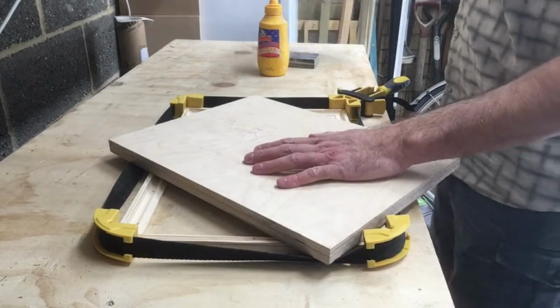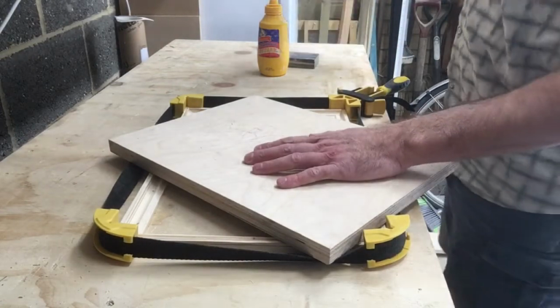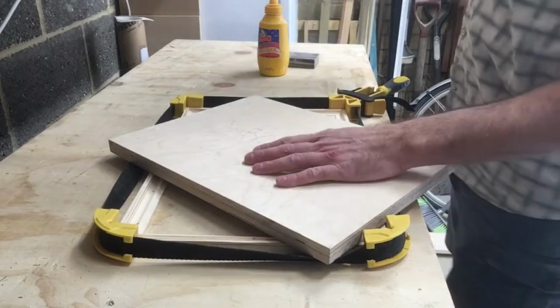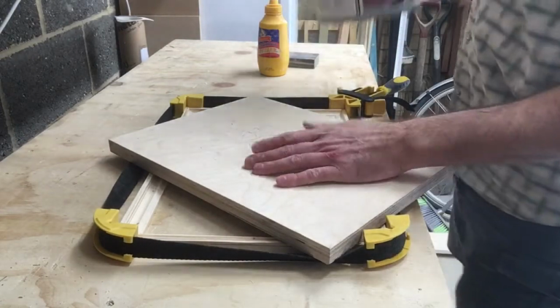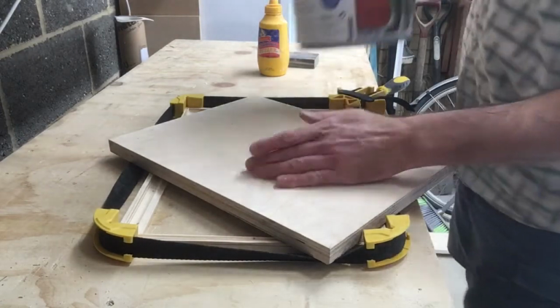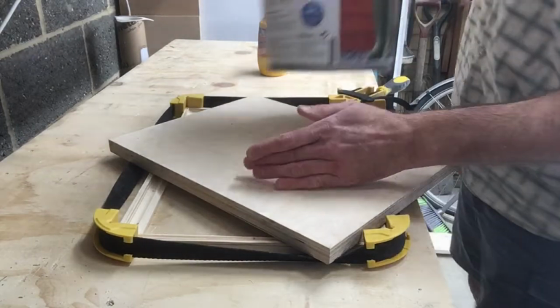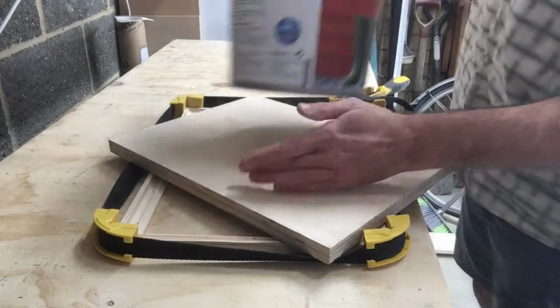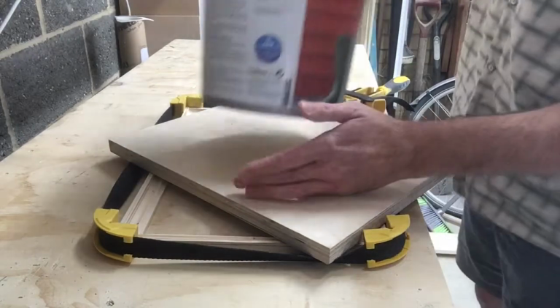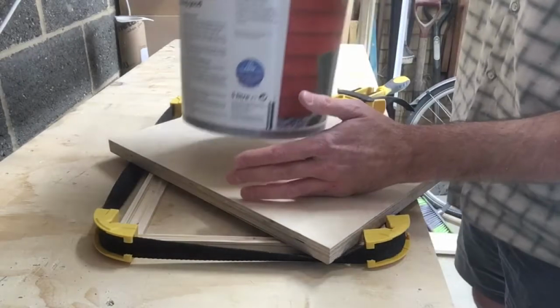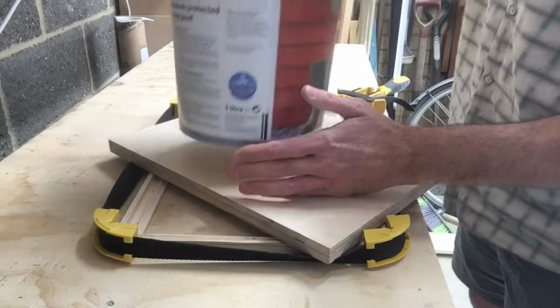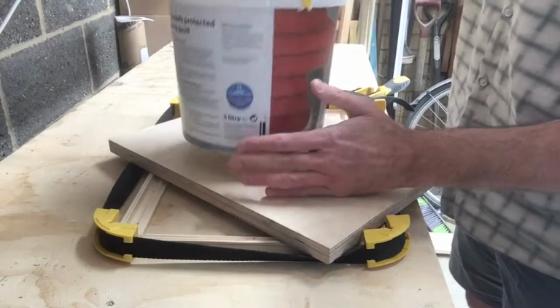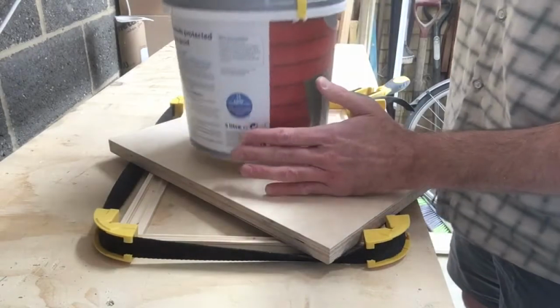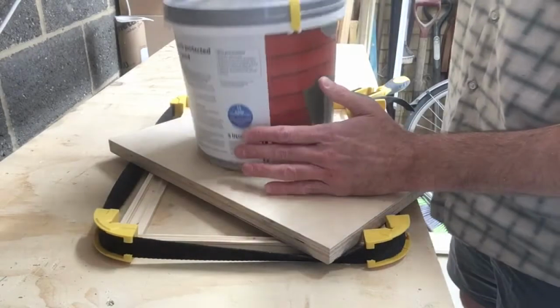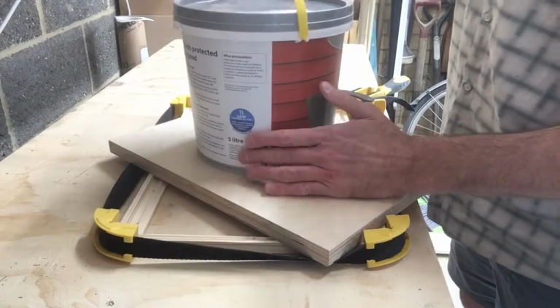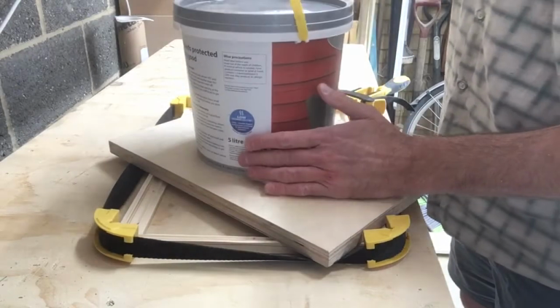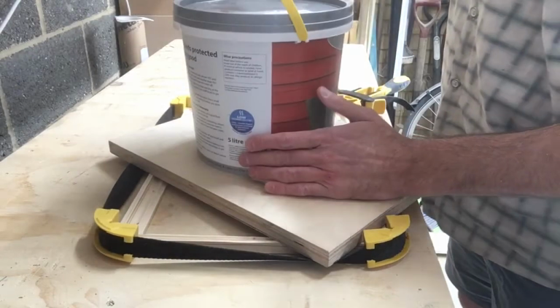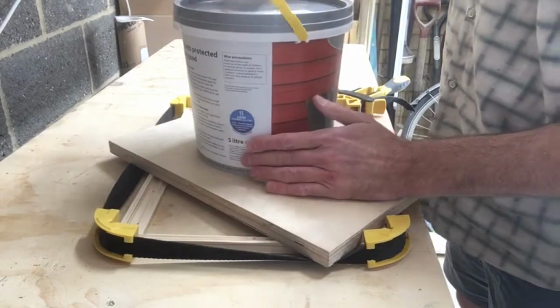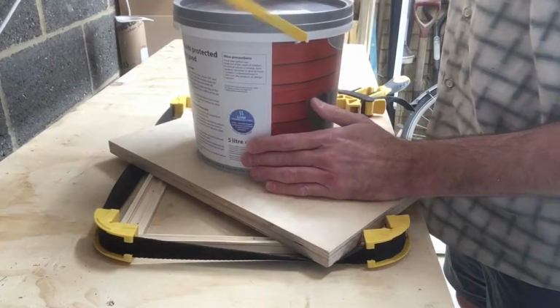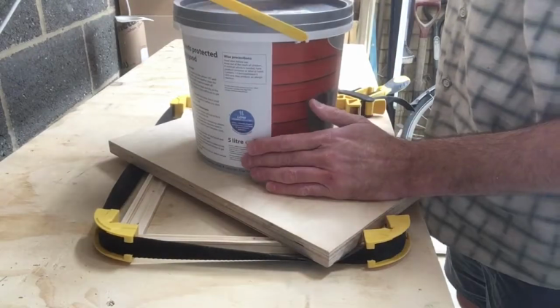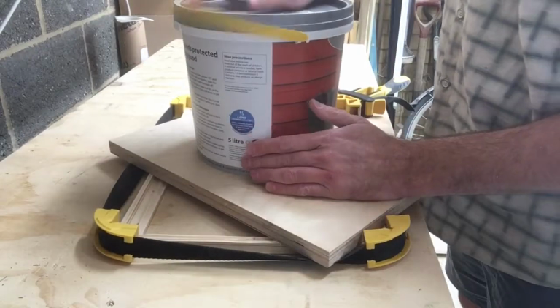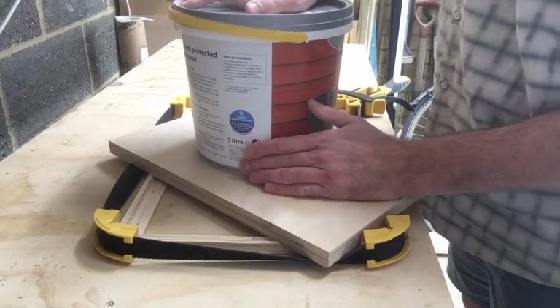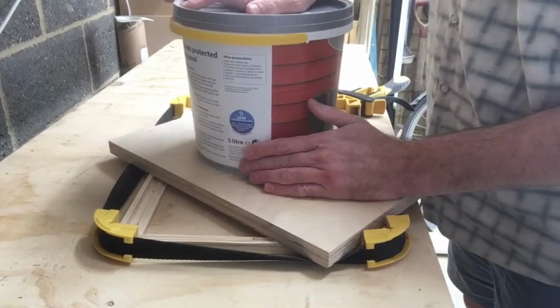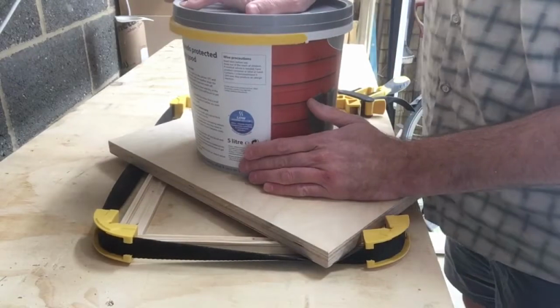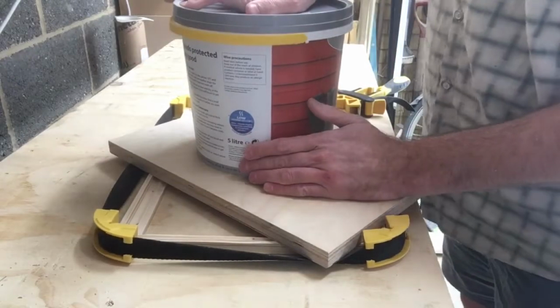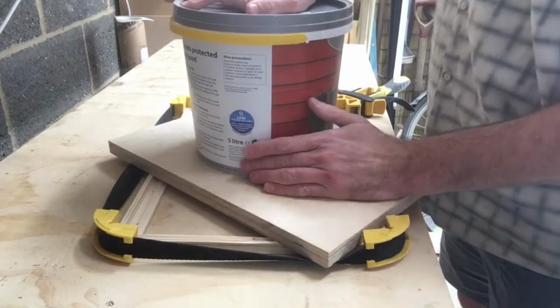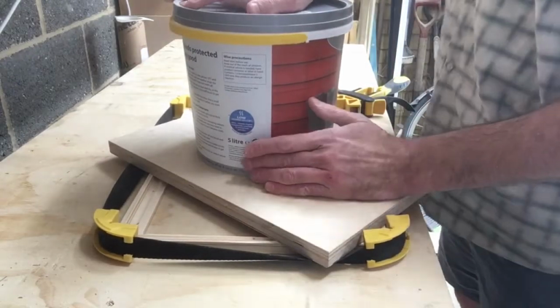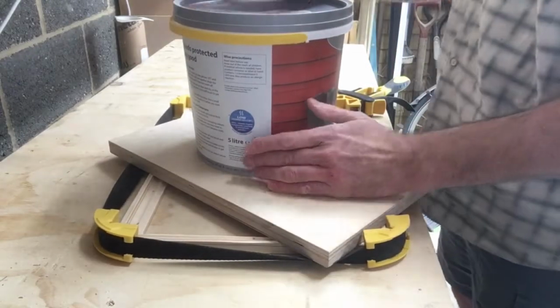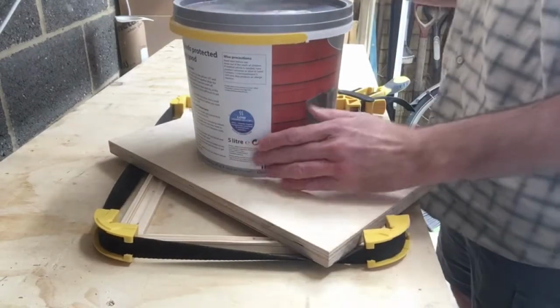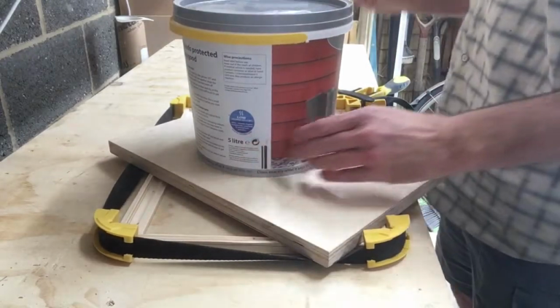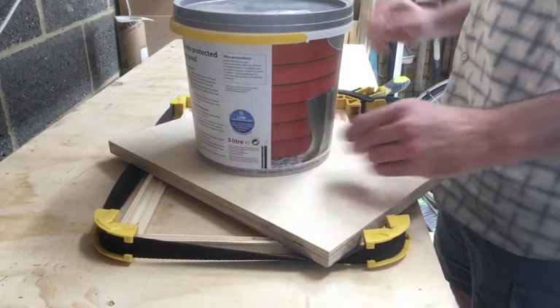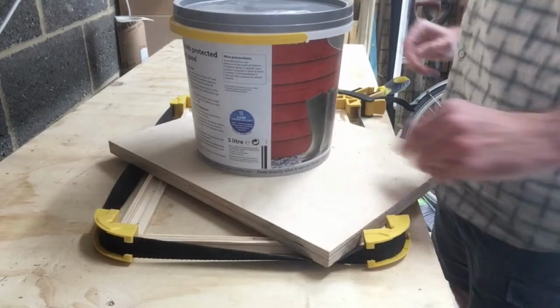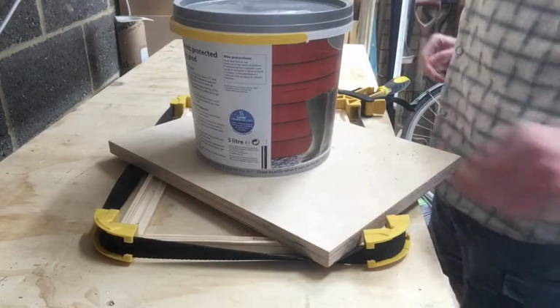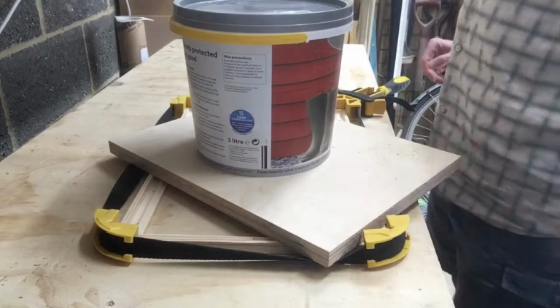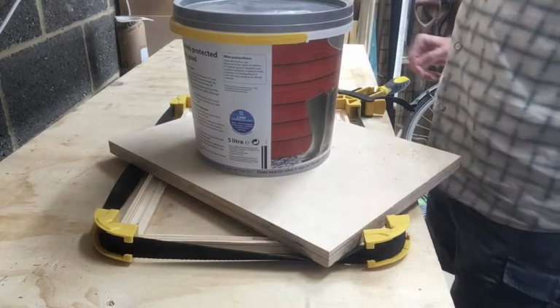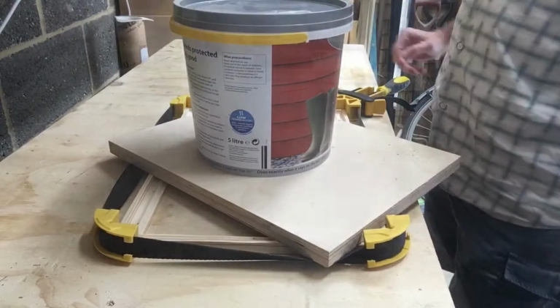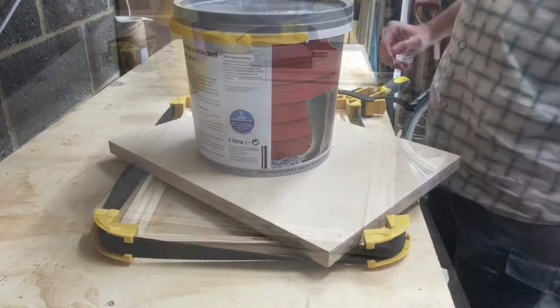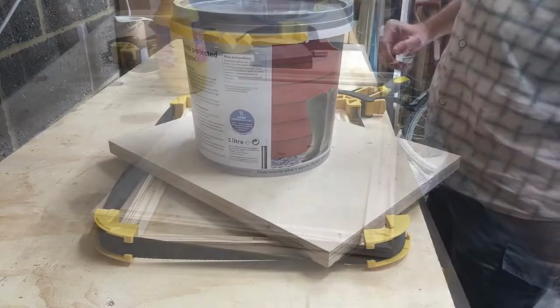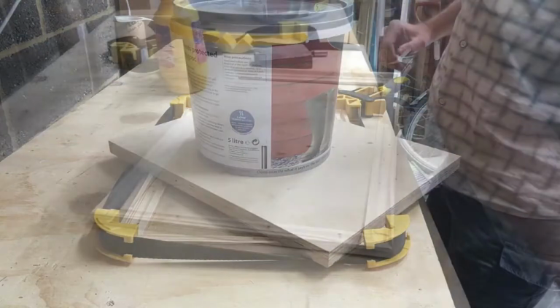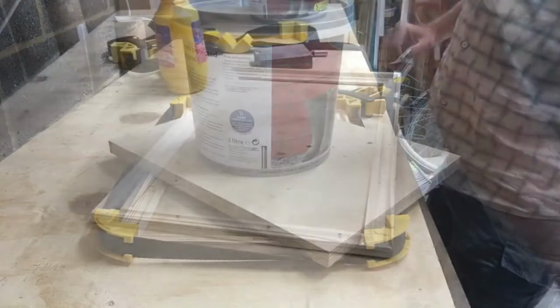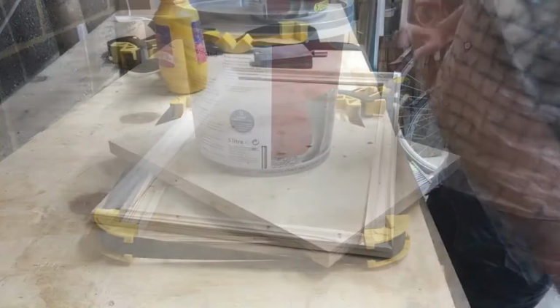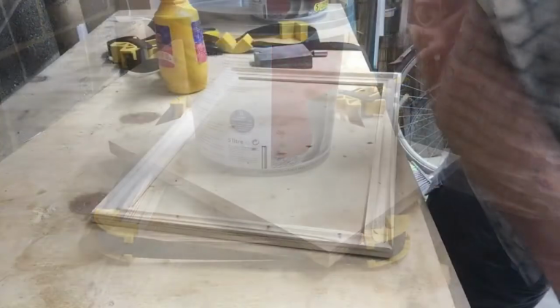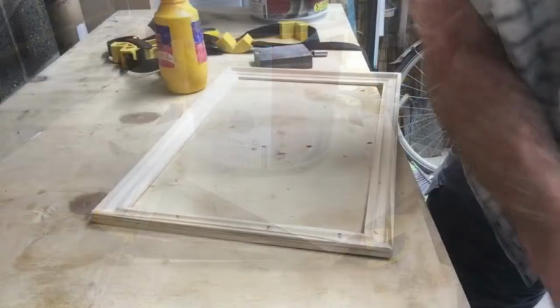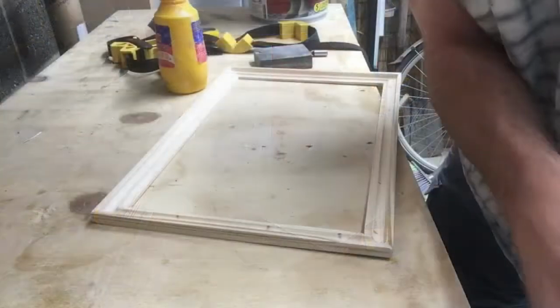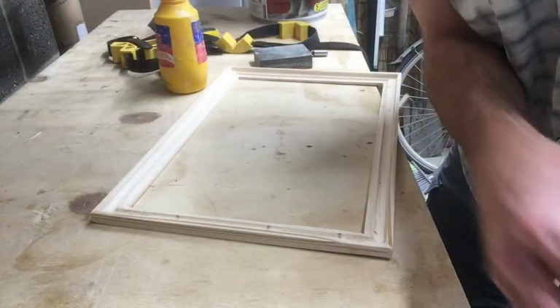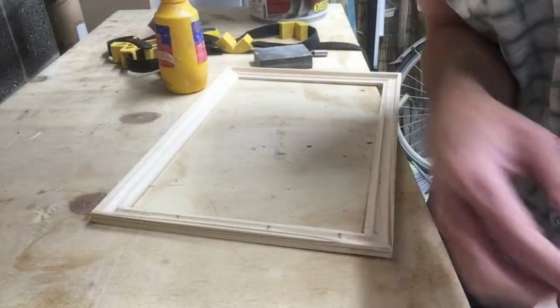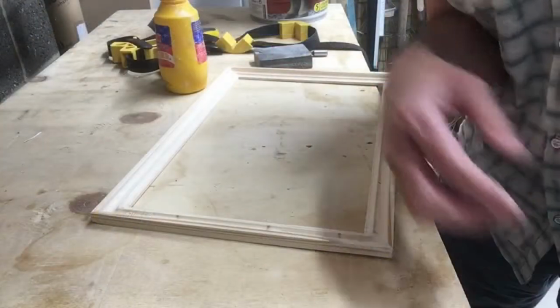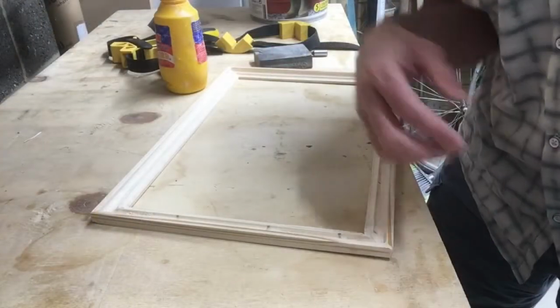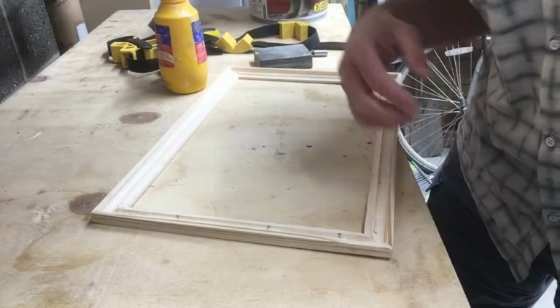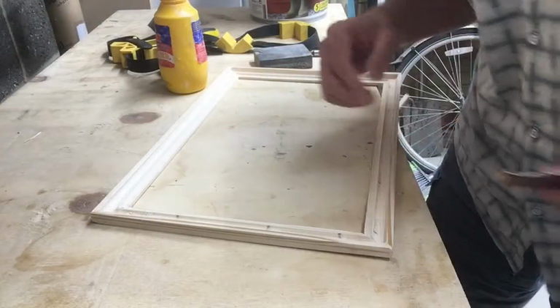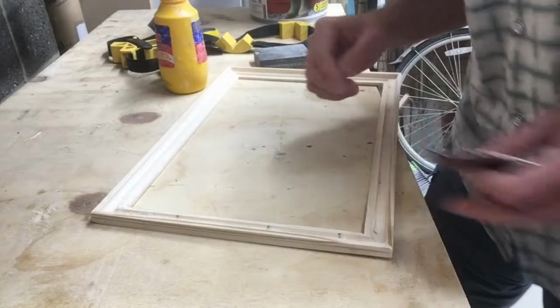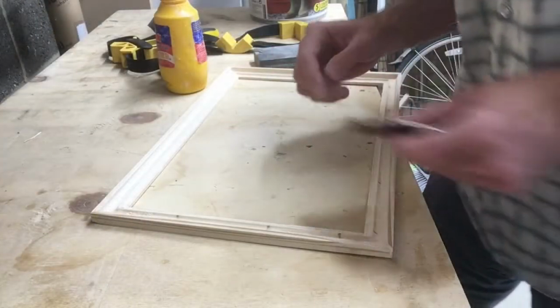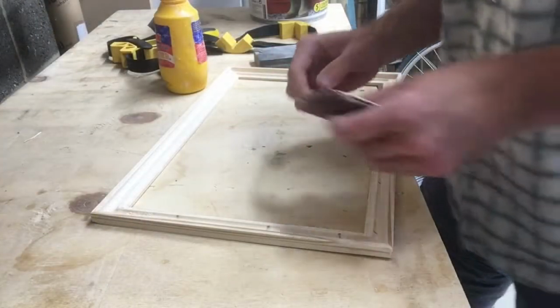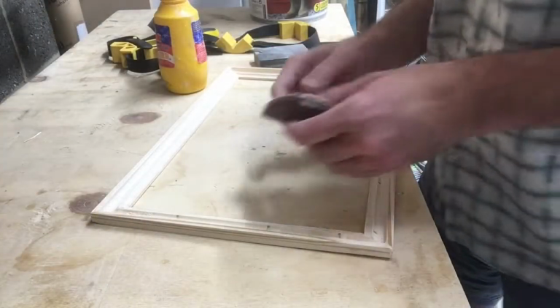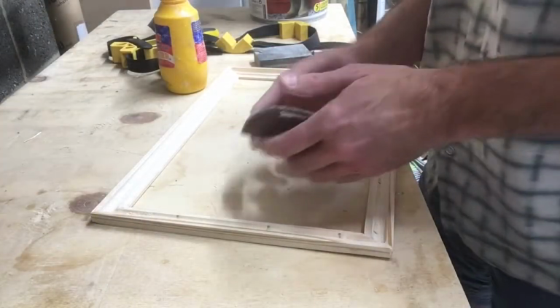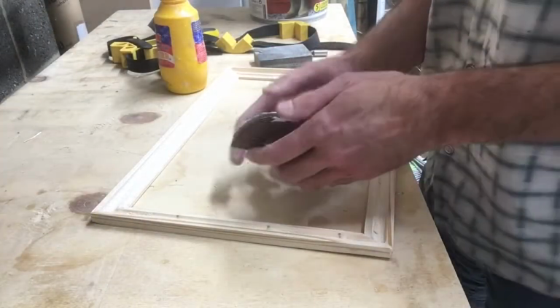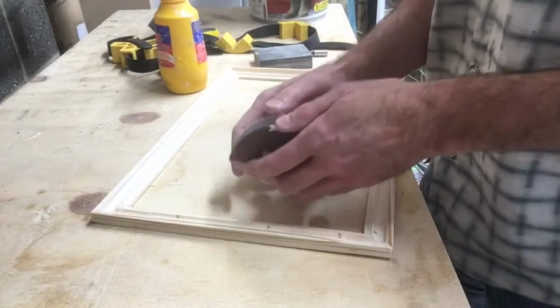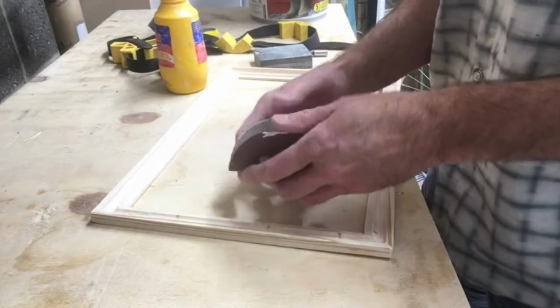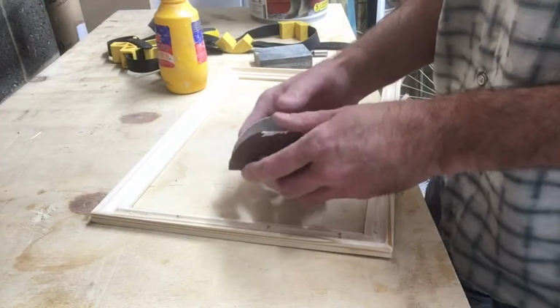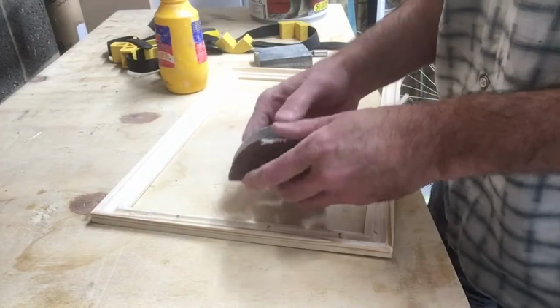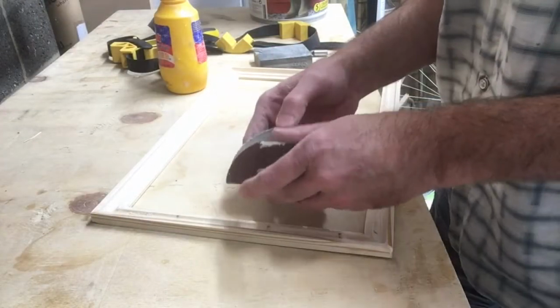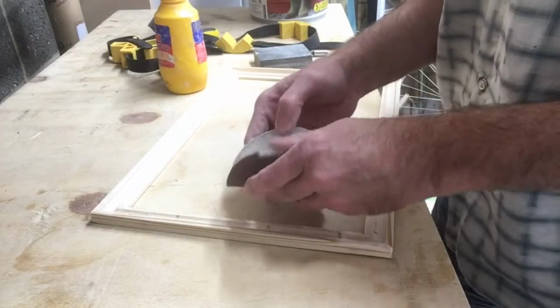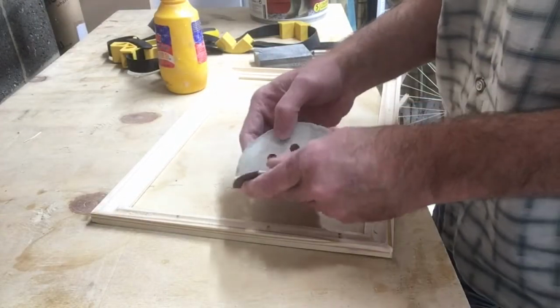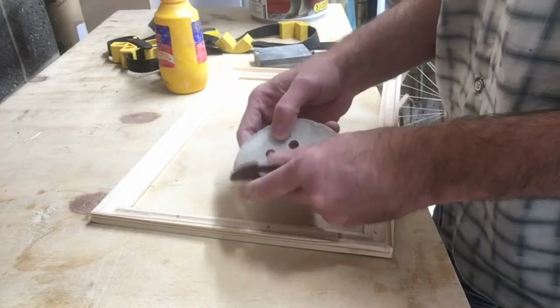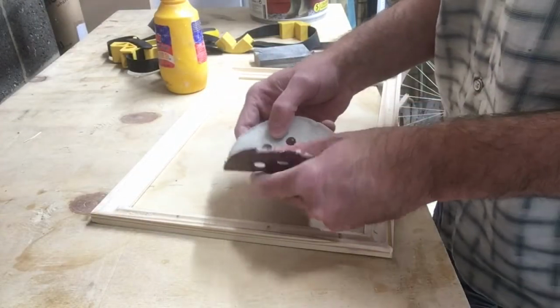Wait for the glue to set before moving on to the sanding portion.